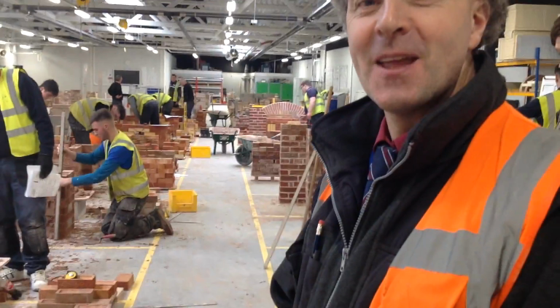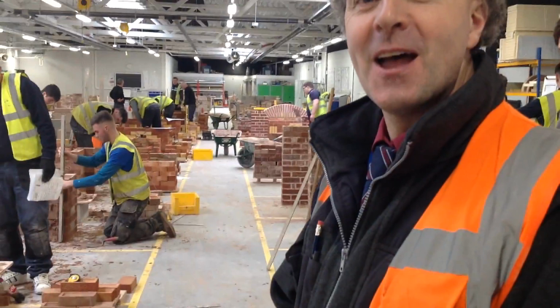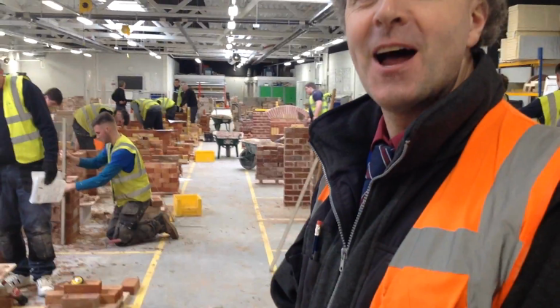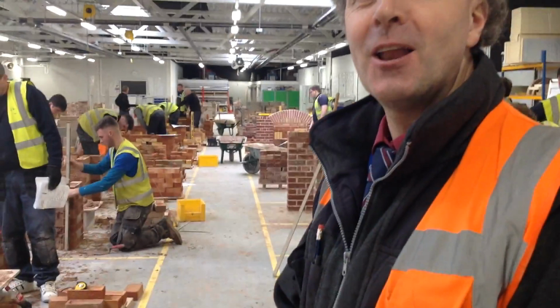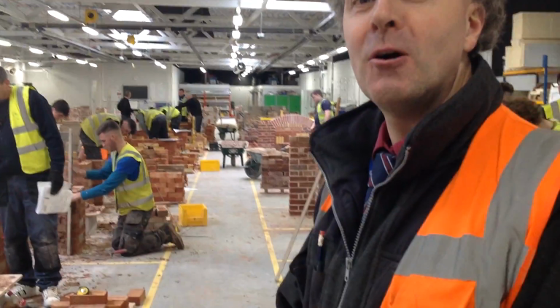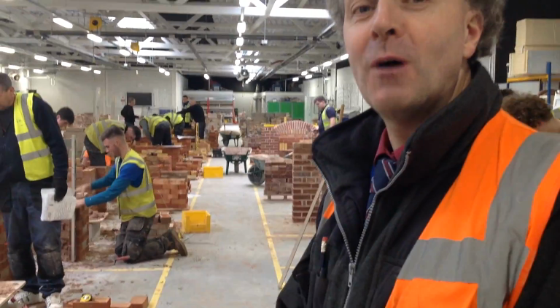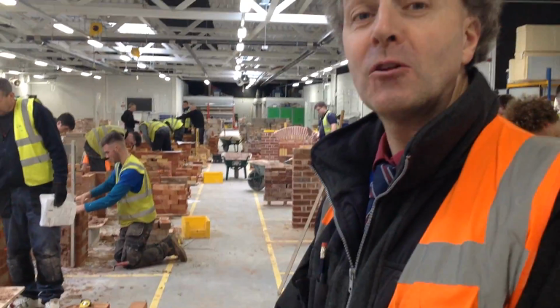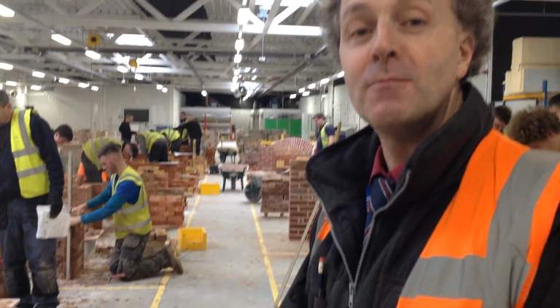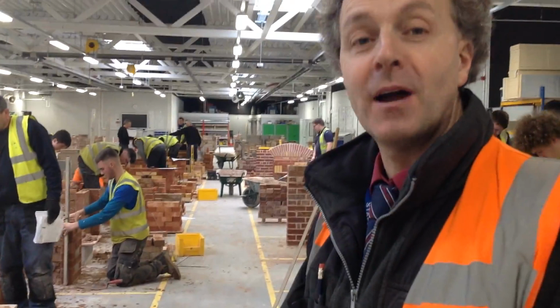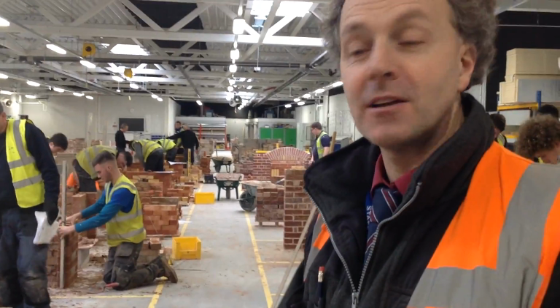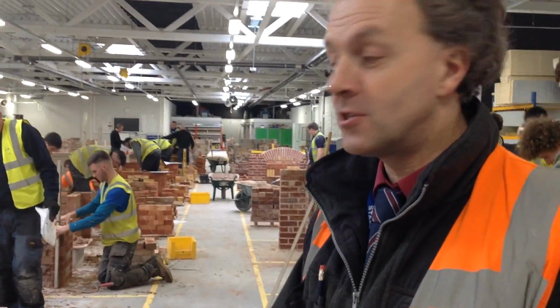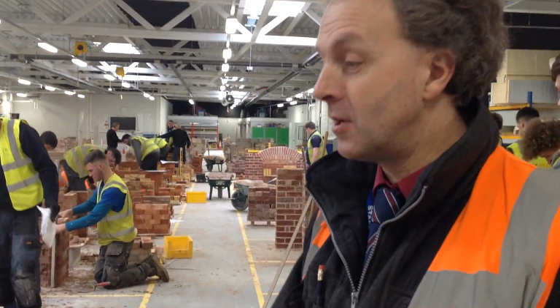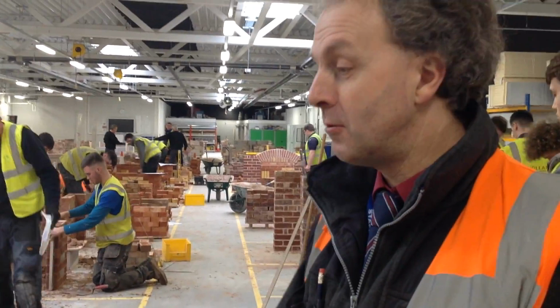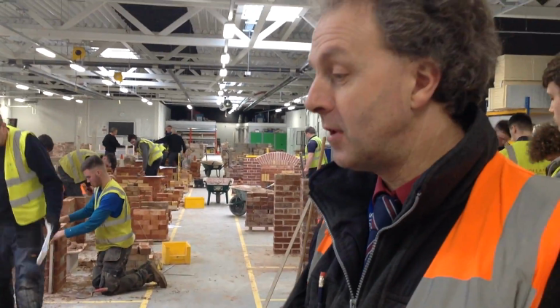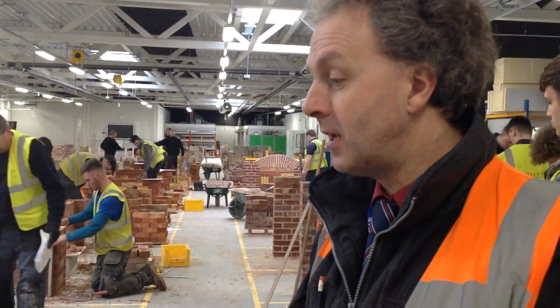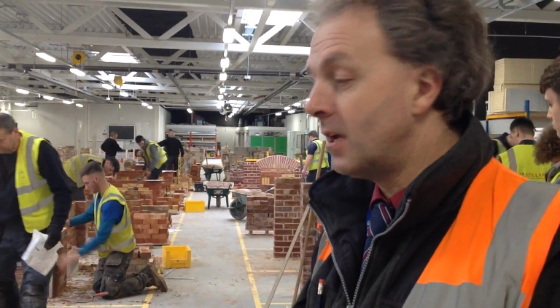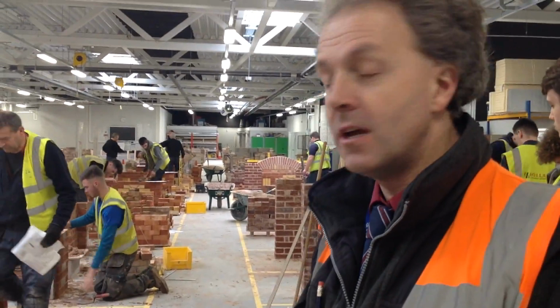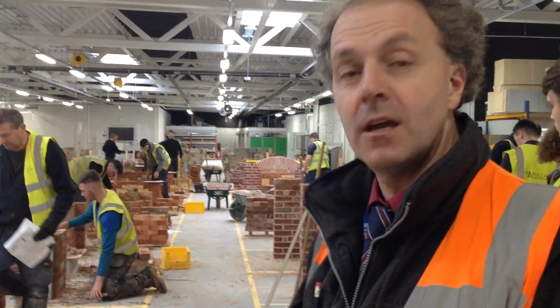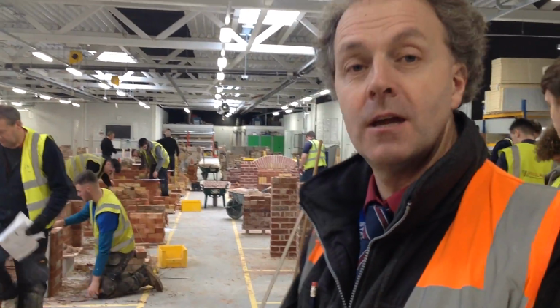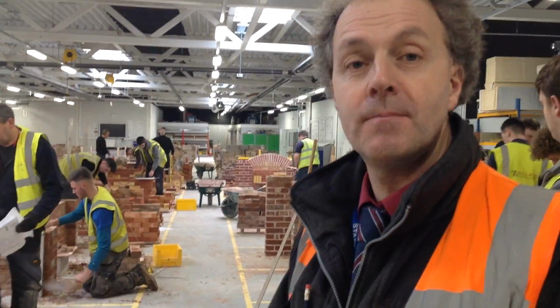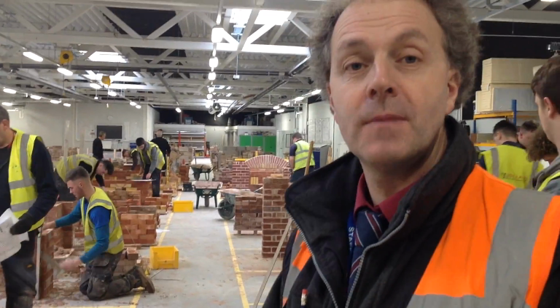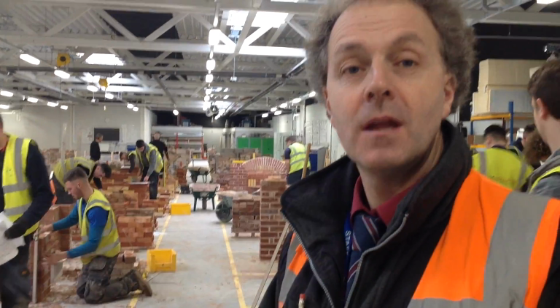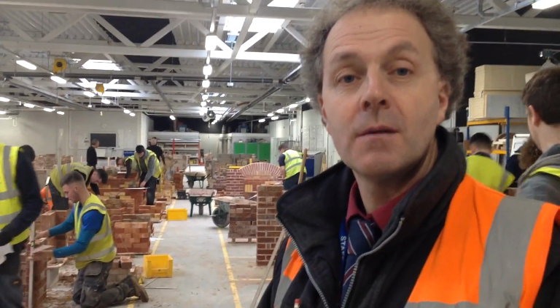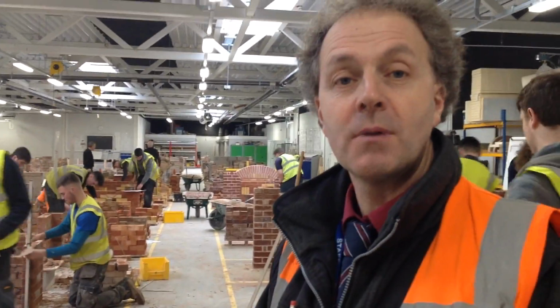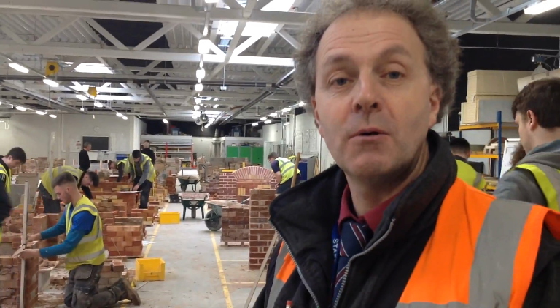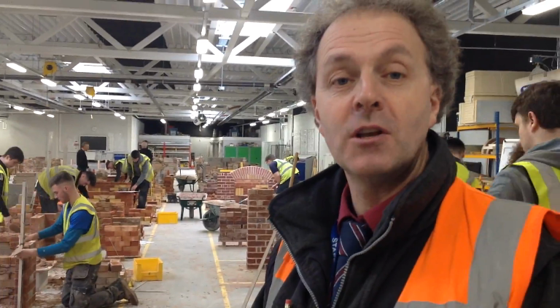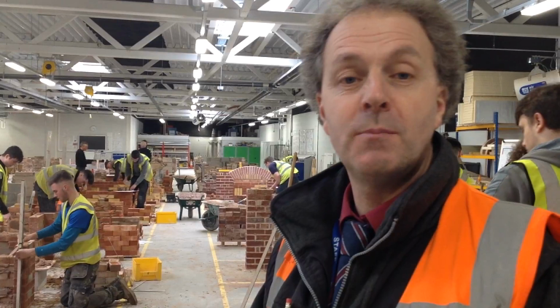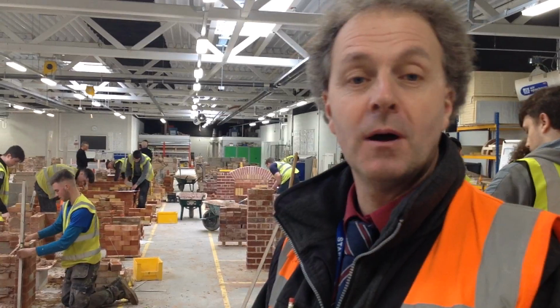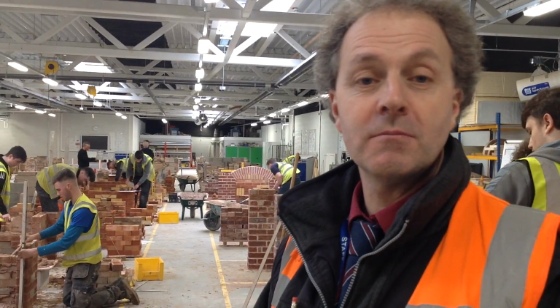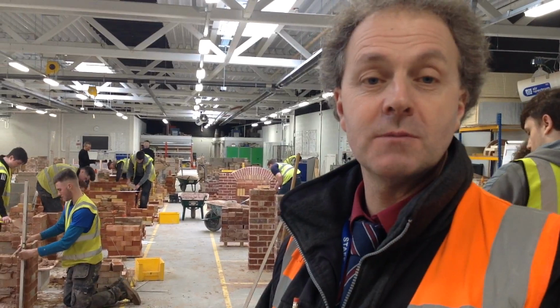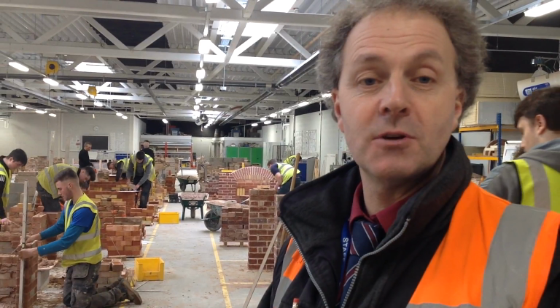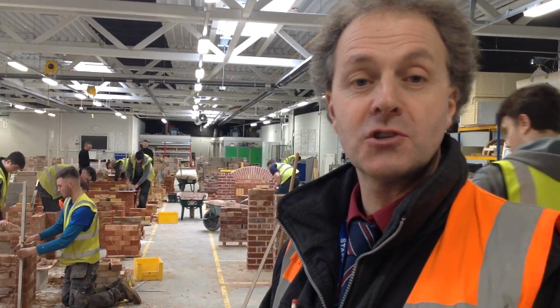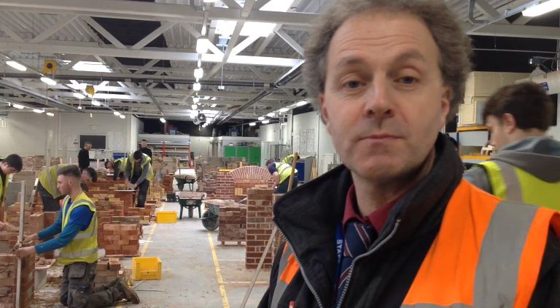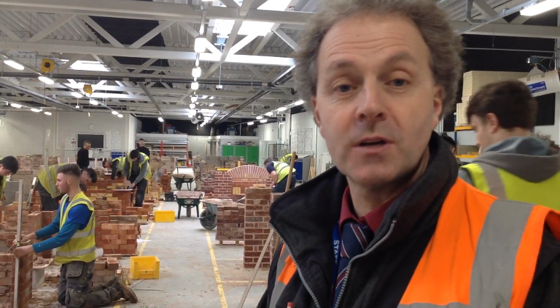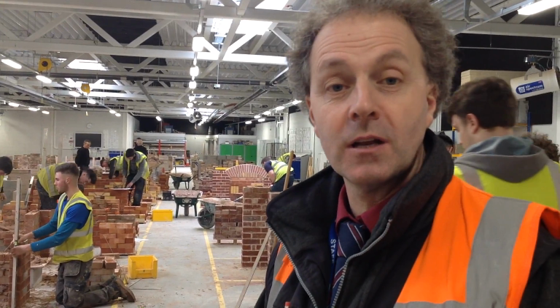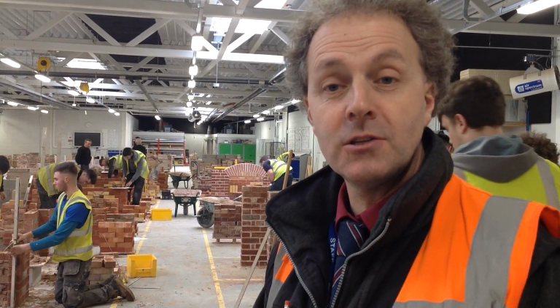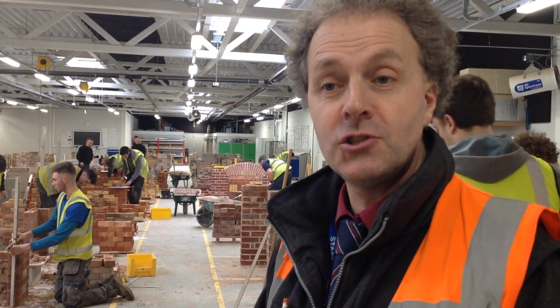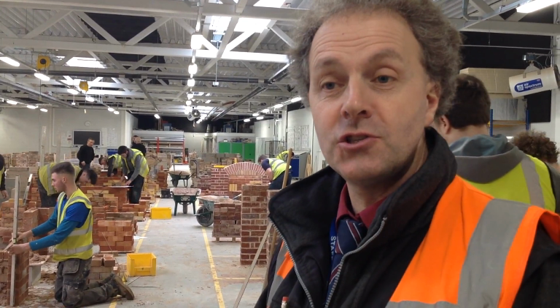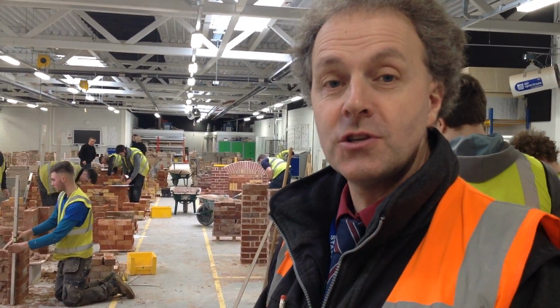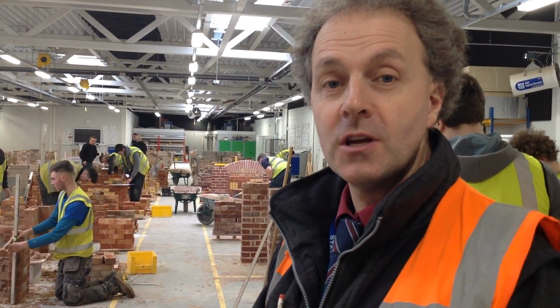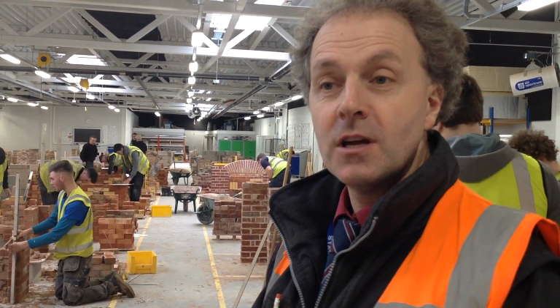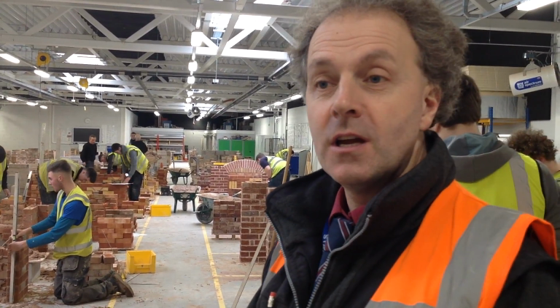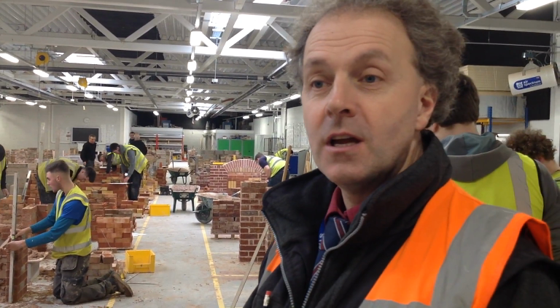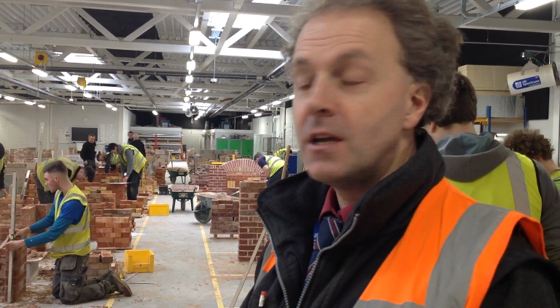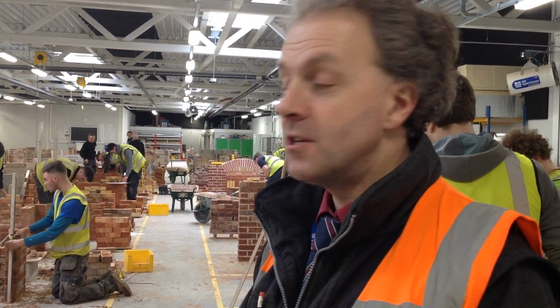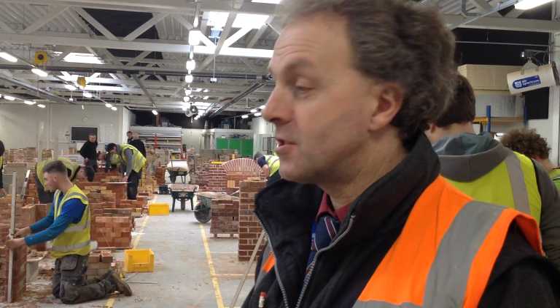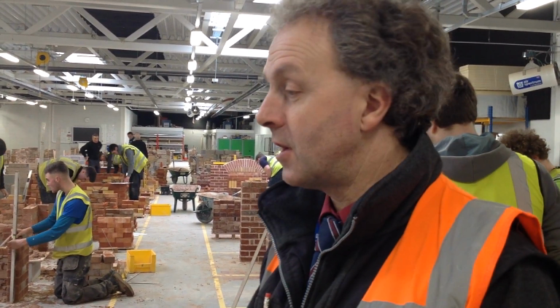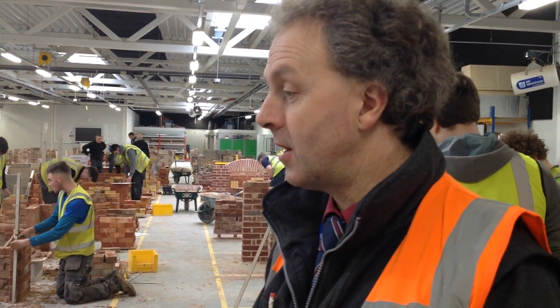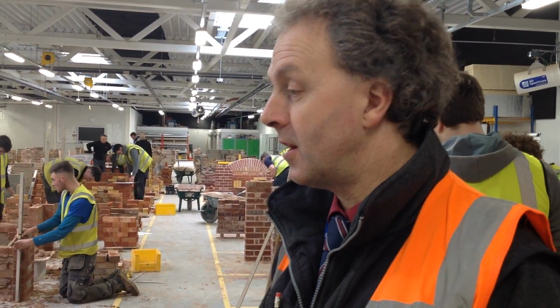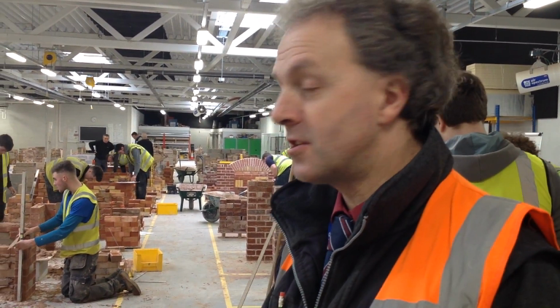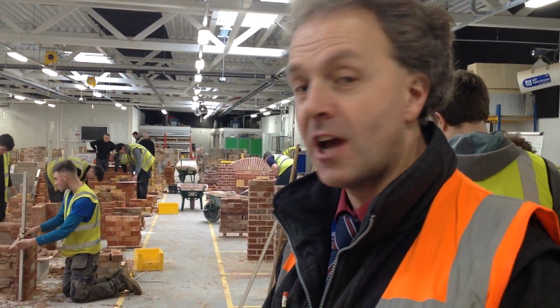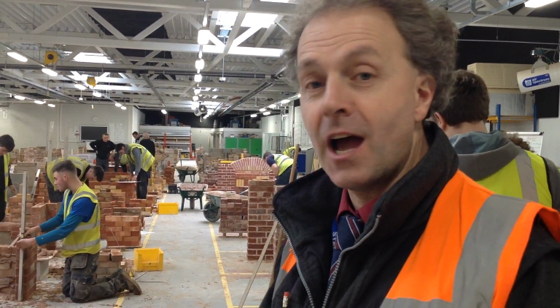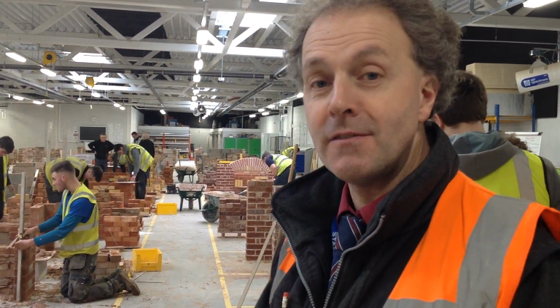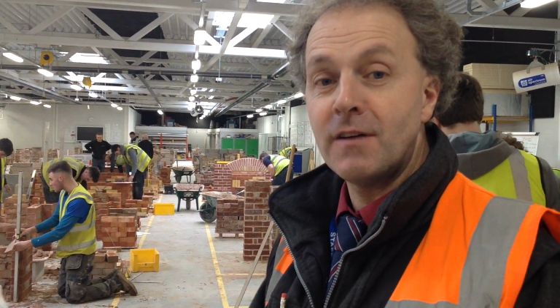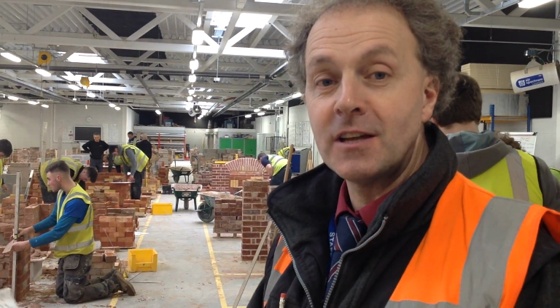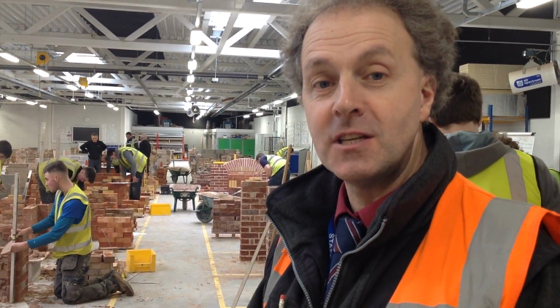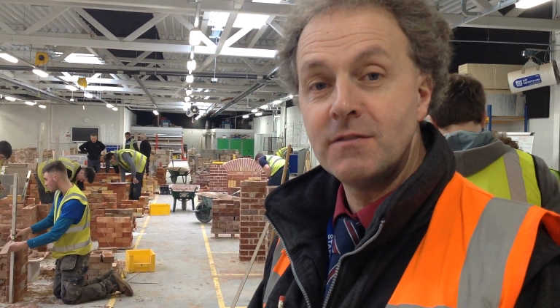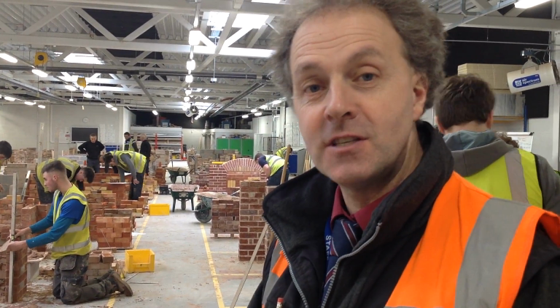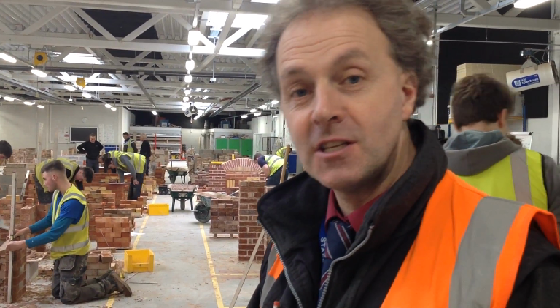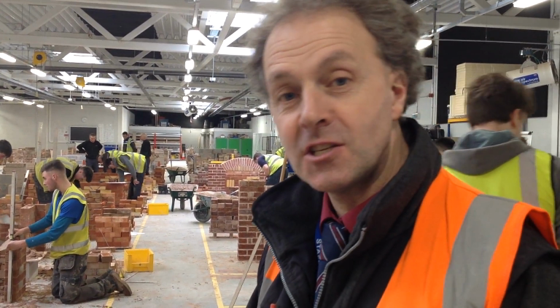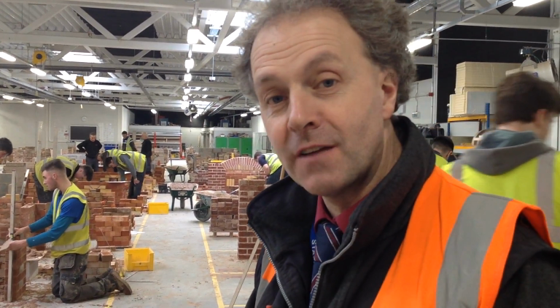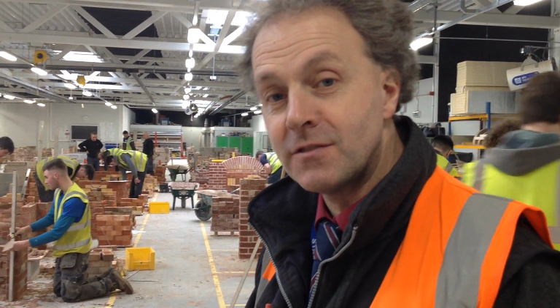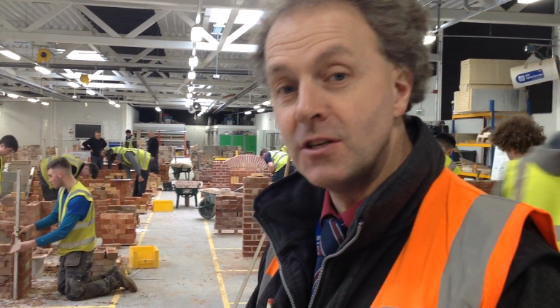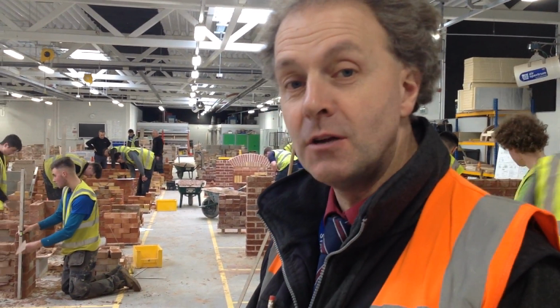Hello, welcome back to the Brickwork Department at Burstham College. It's a hive of activity this afternoon.